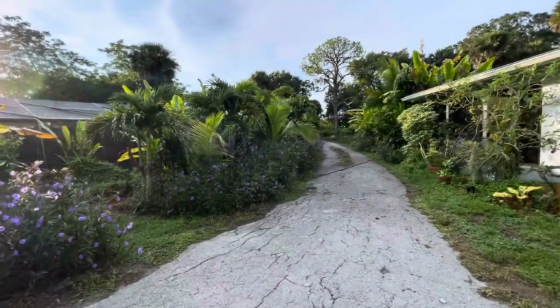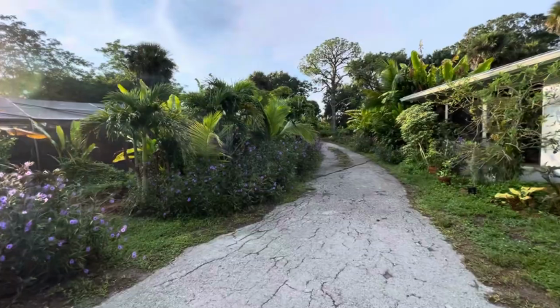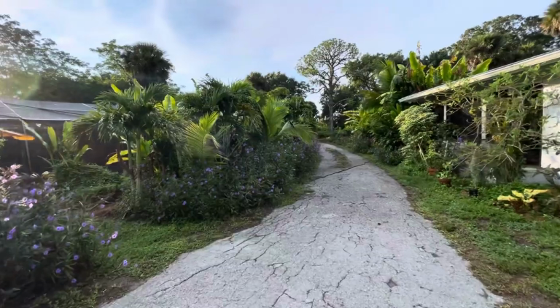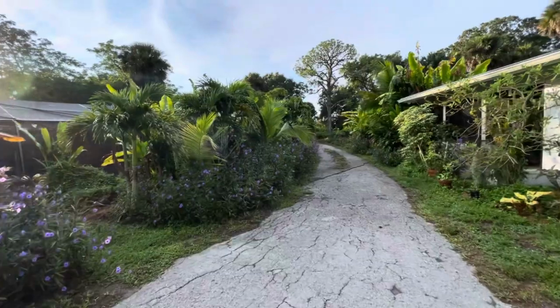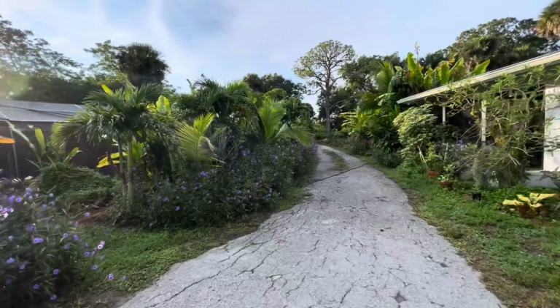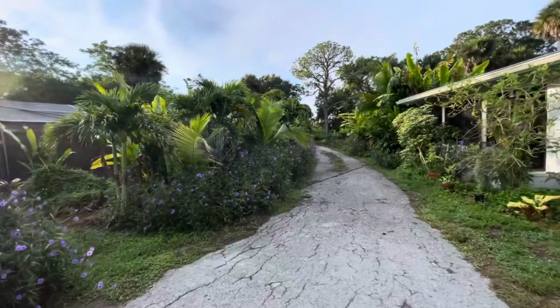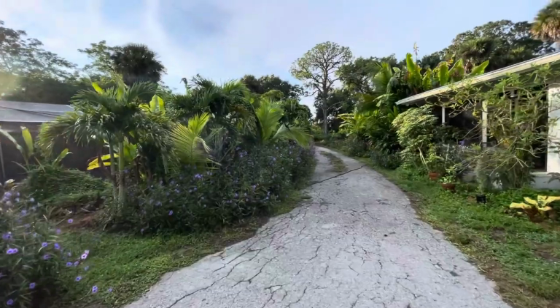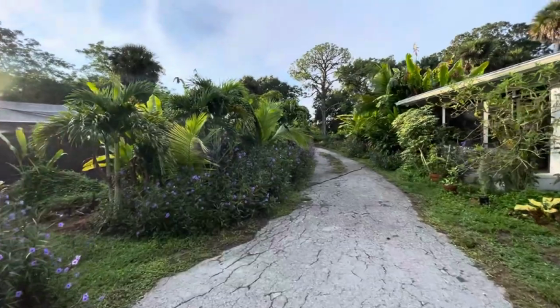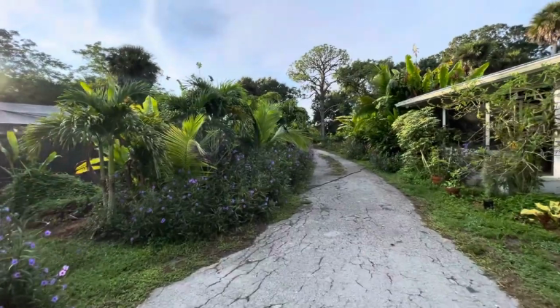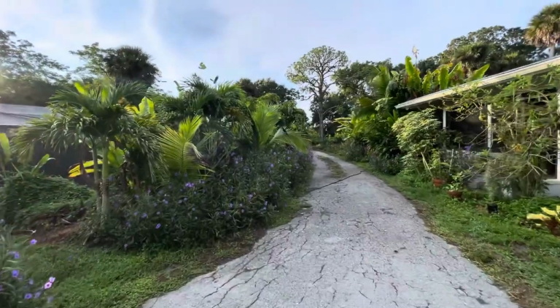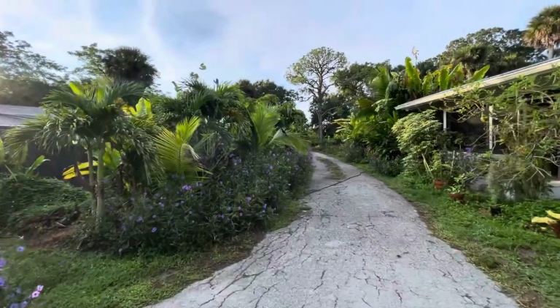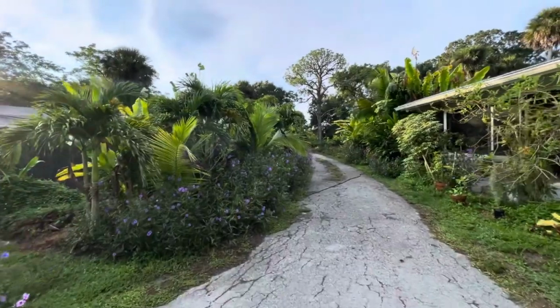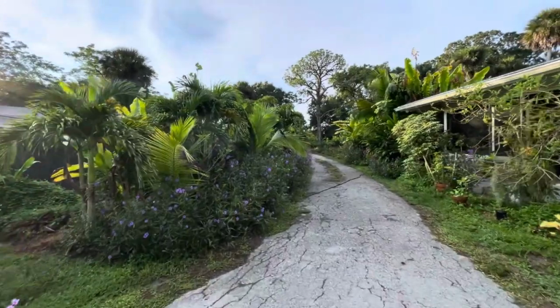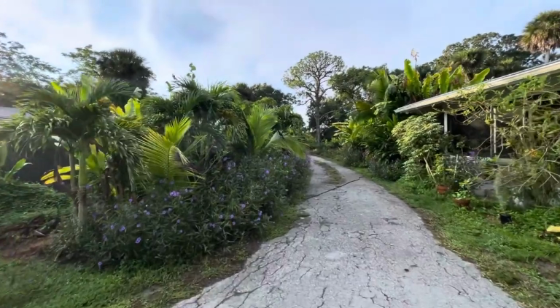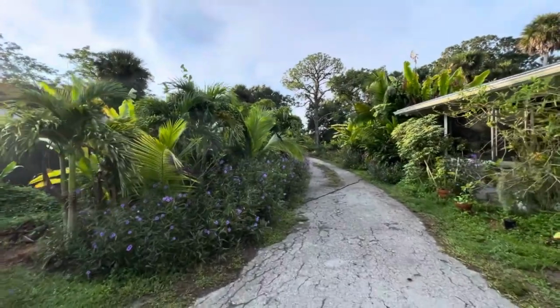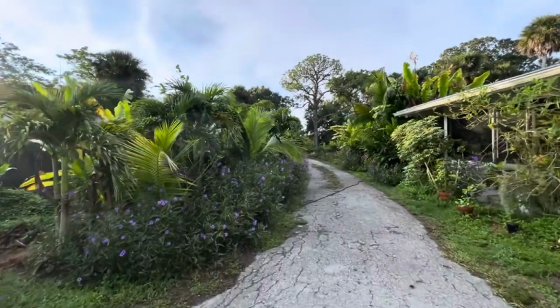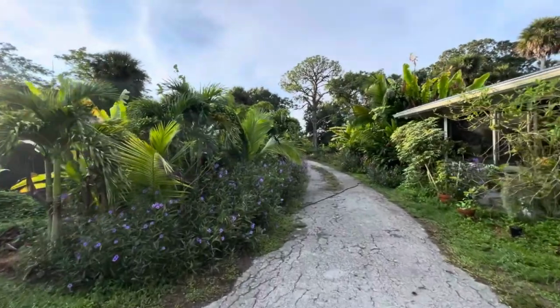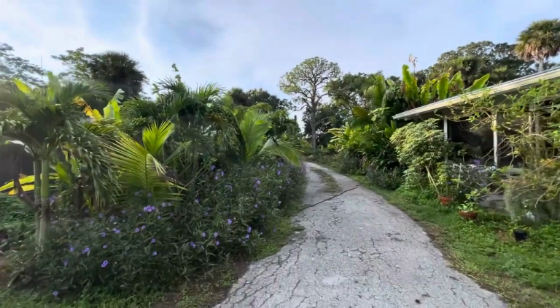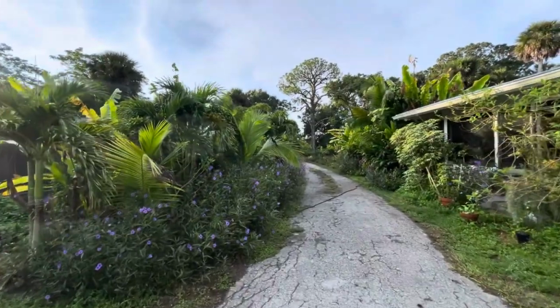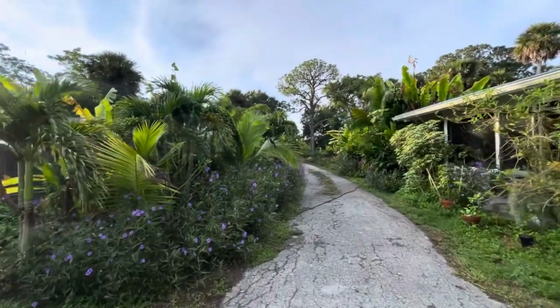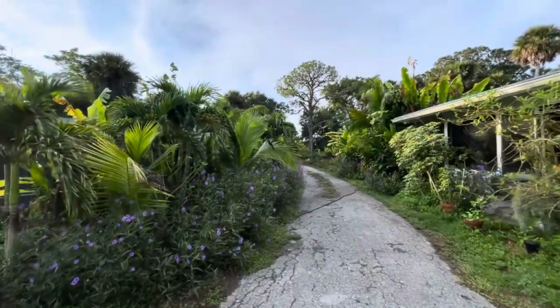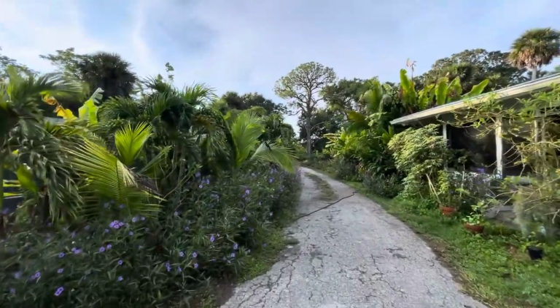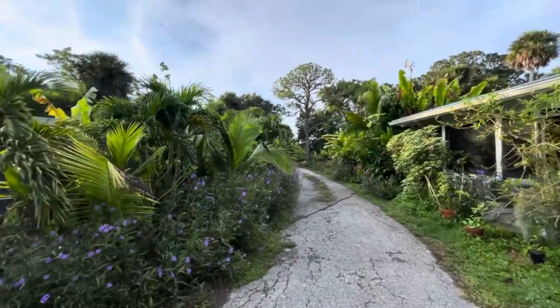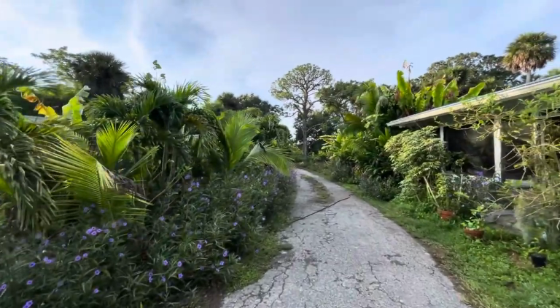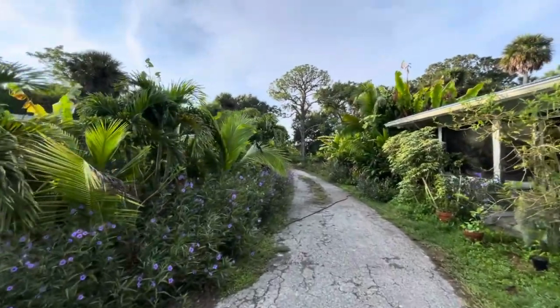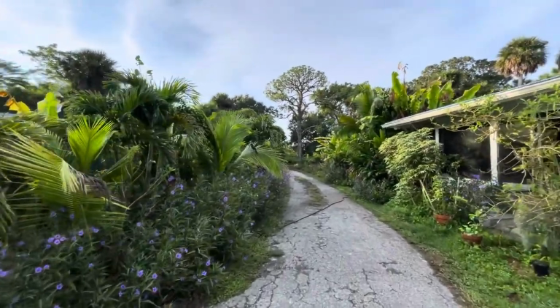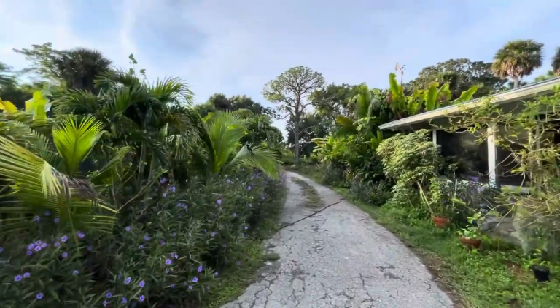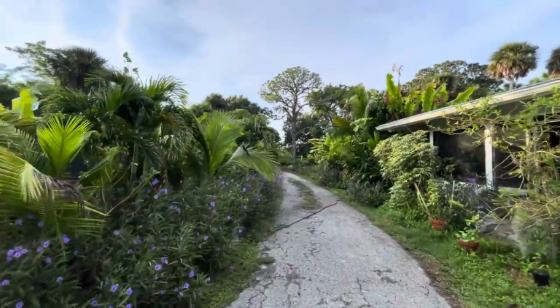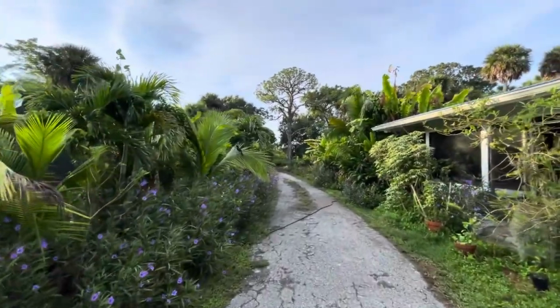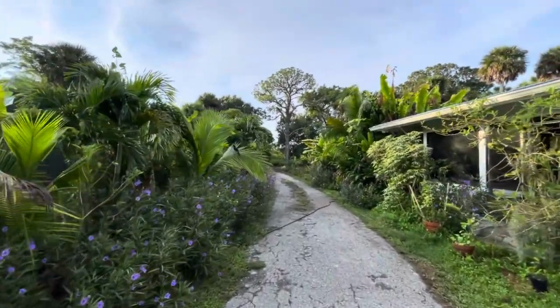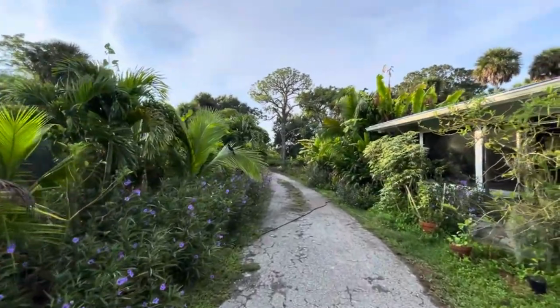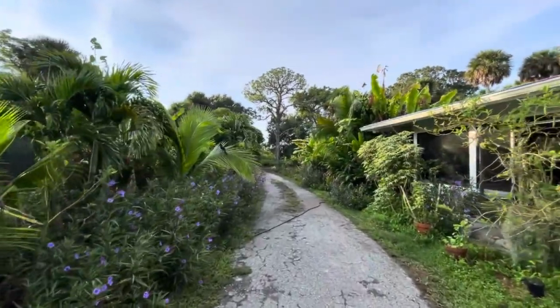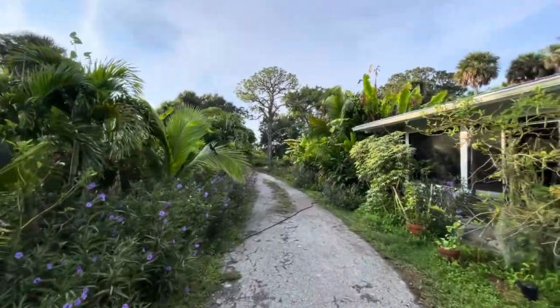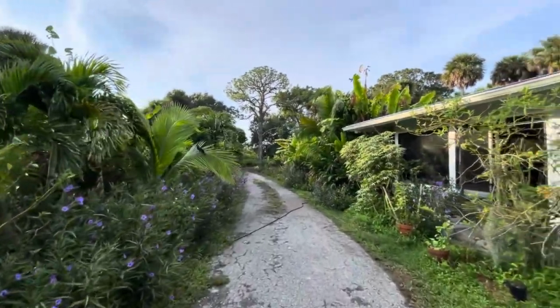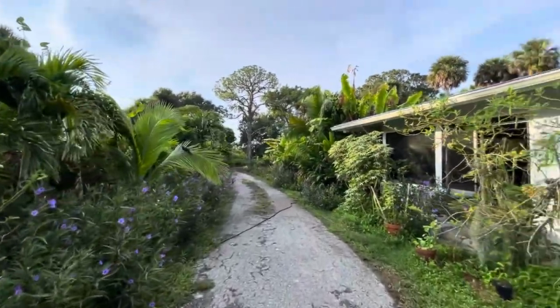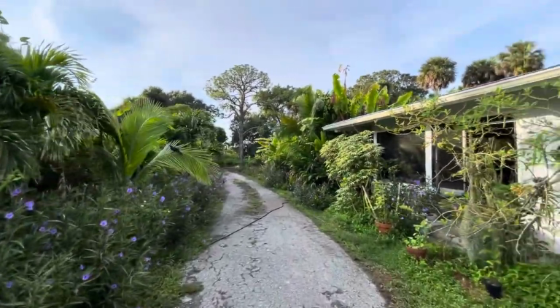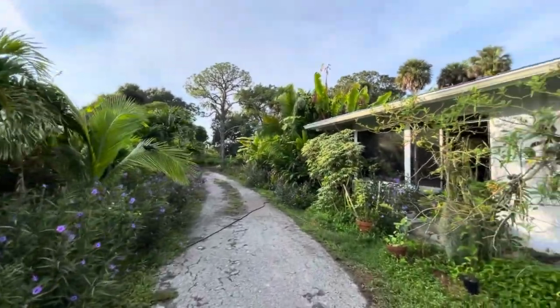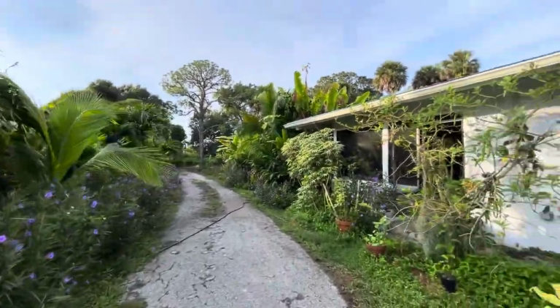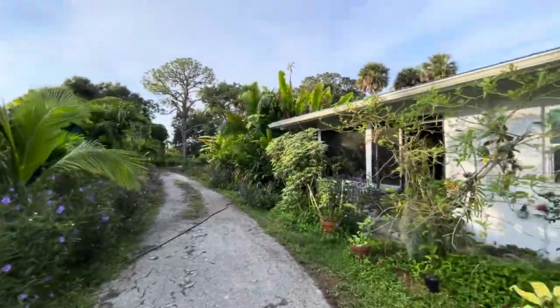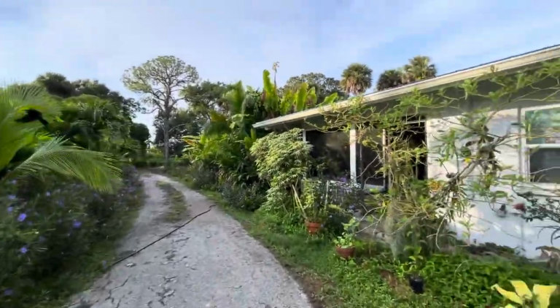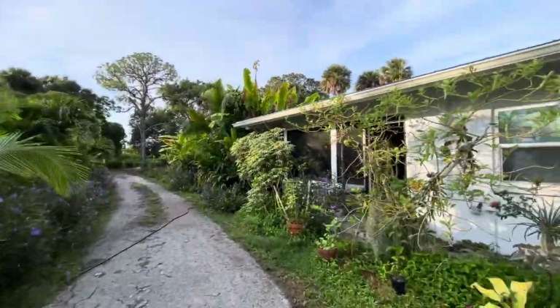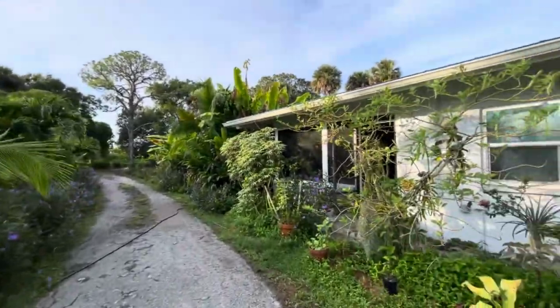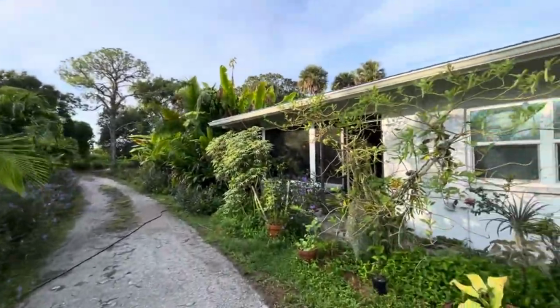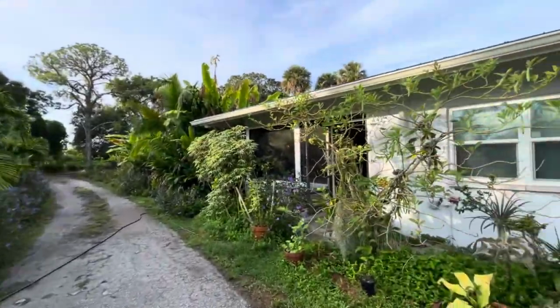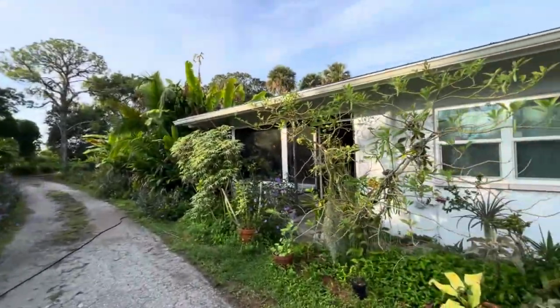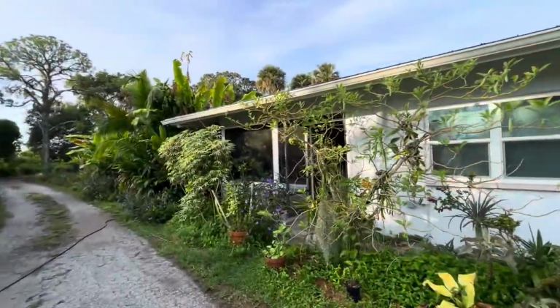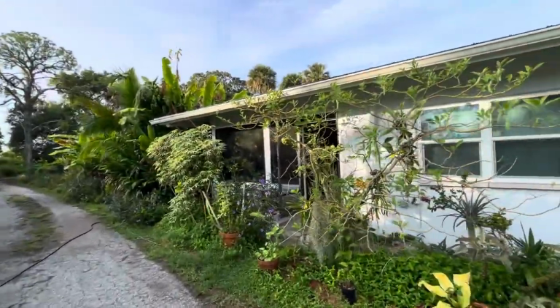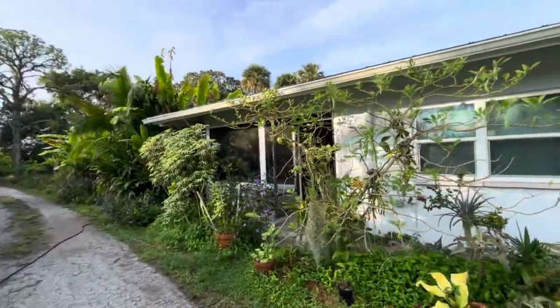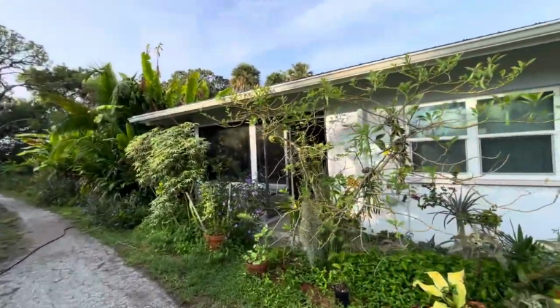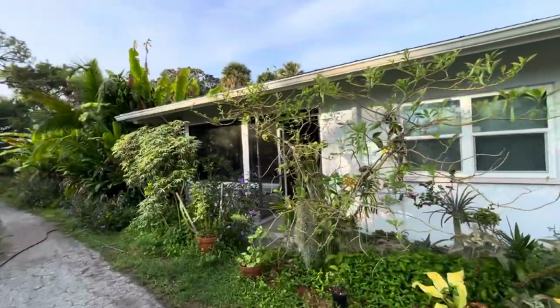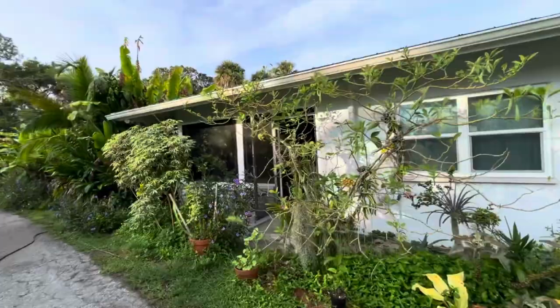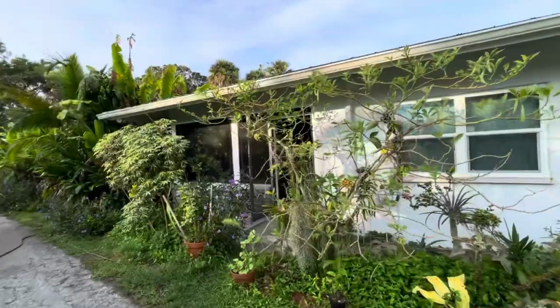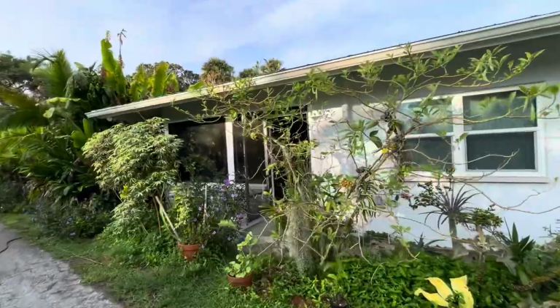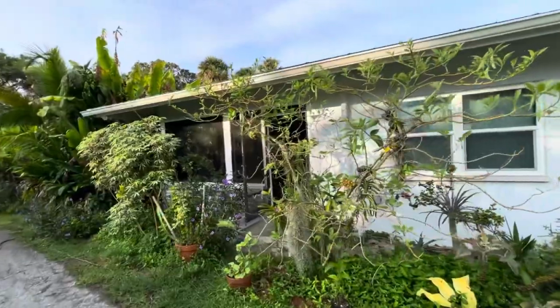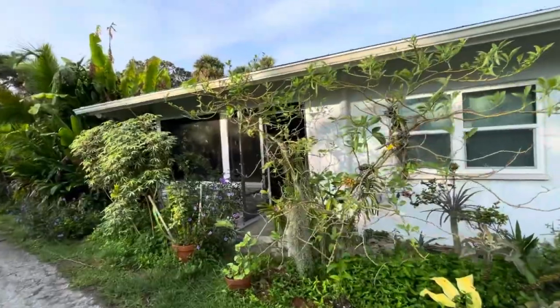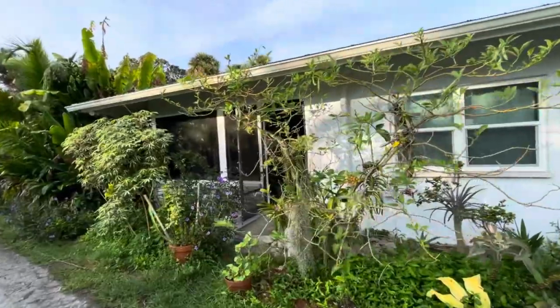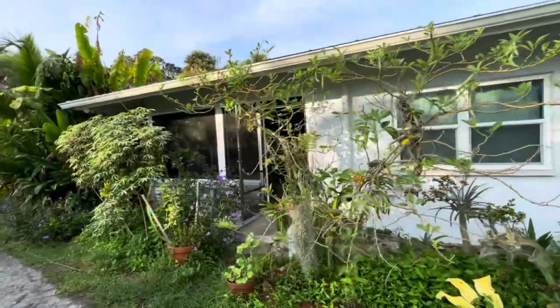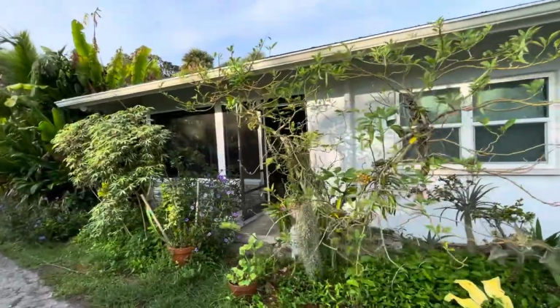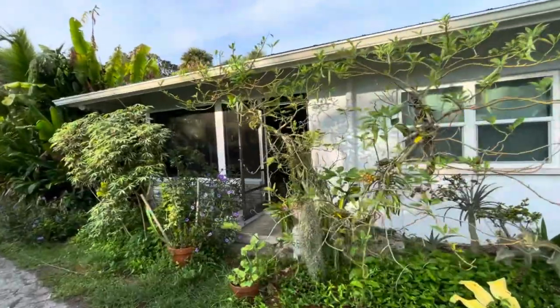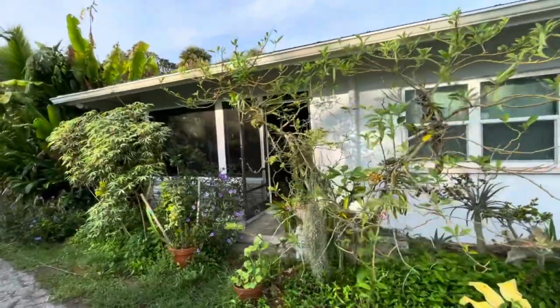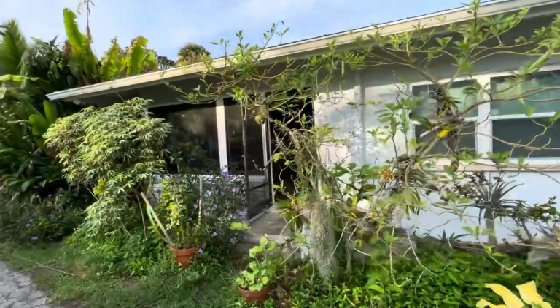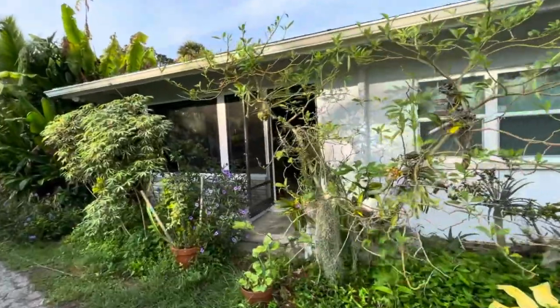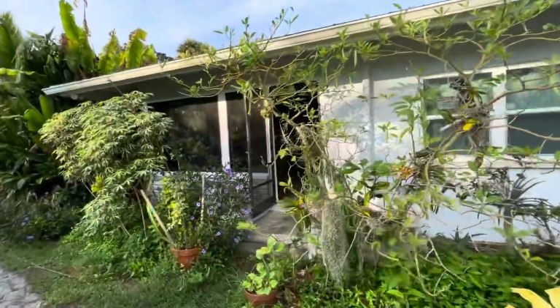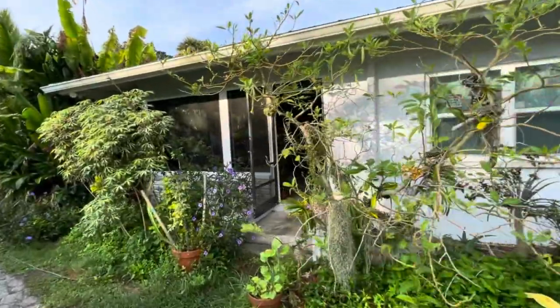Encaustic tile floors. About 2,600 square feet.